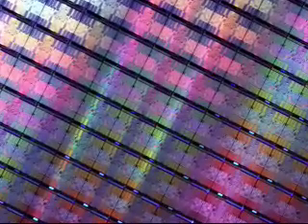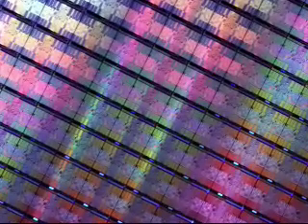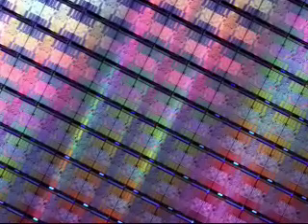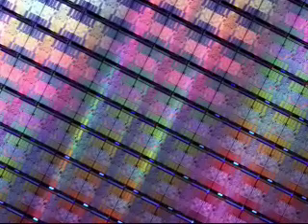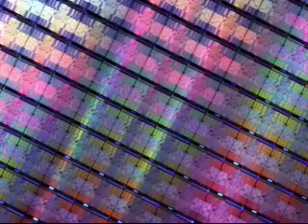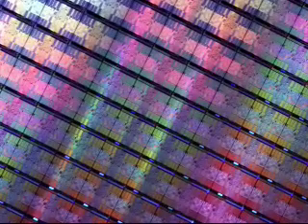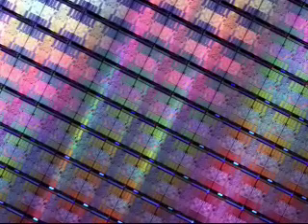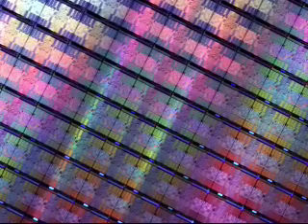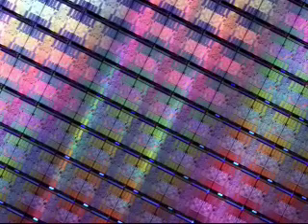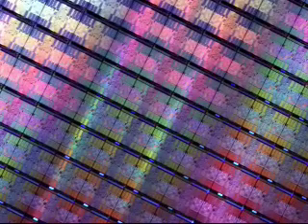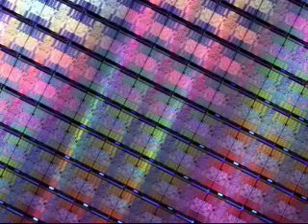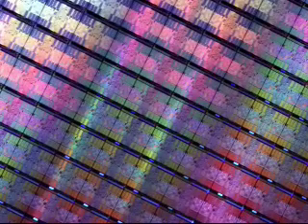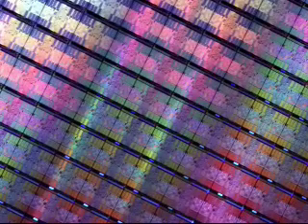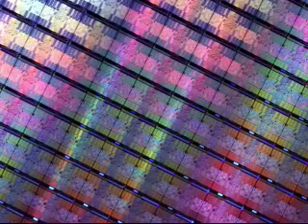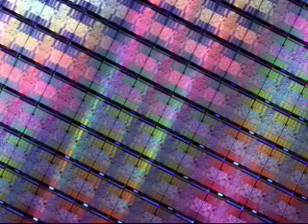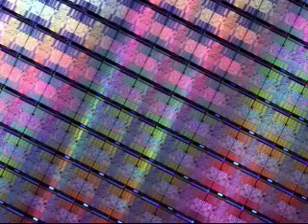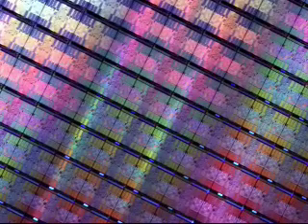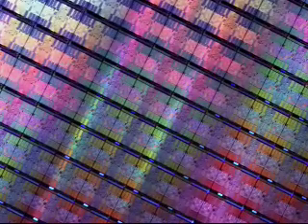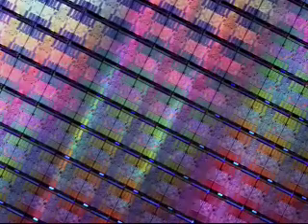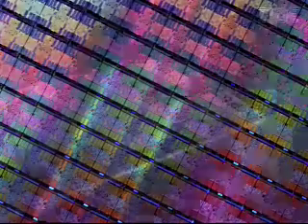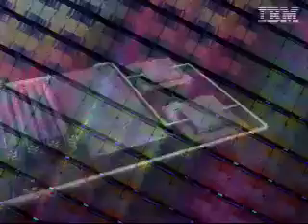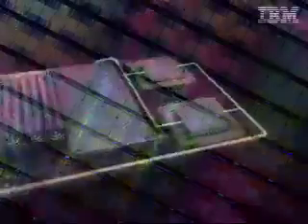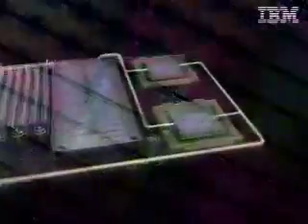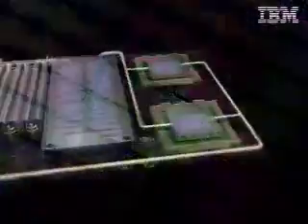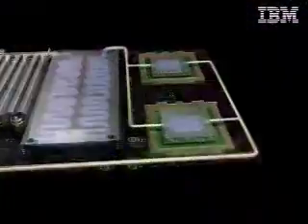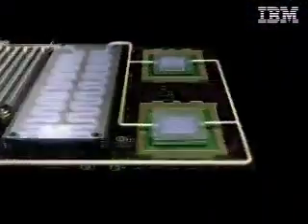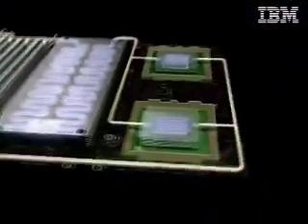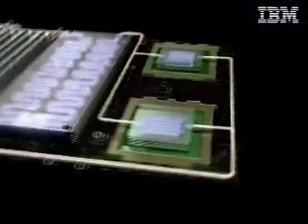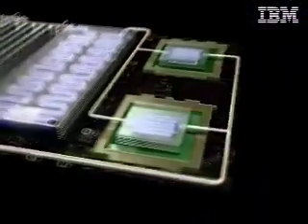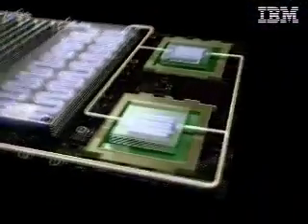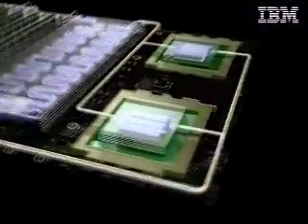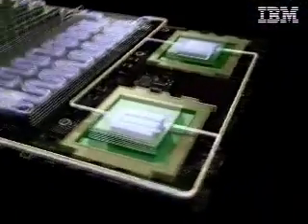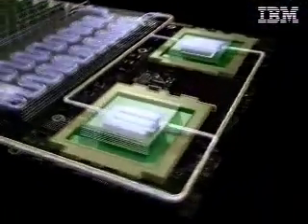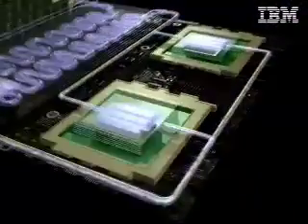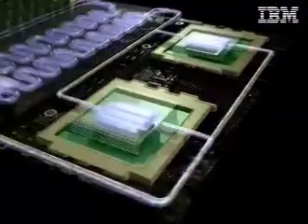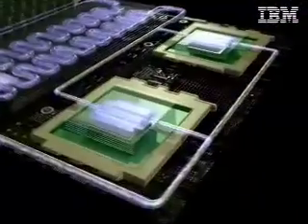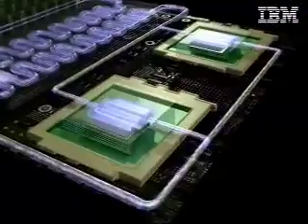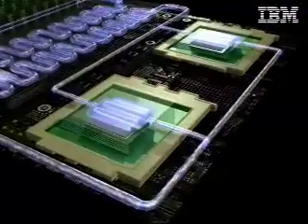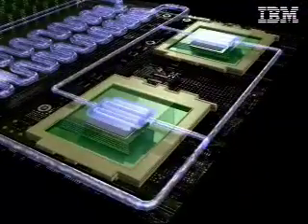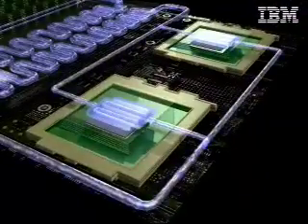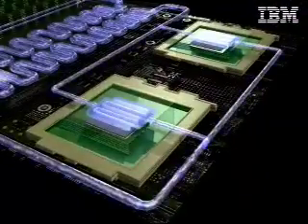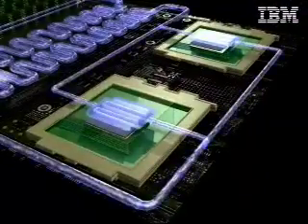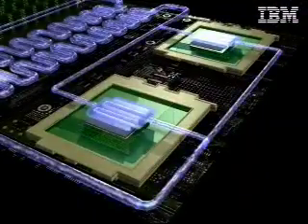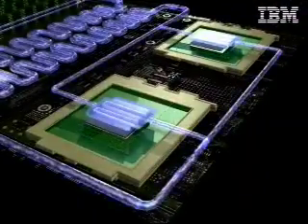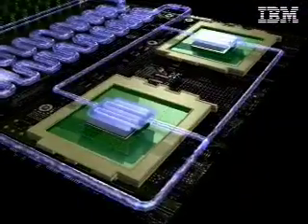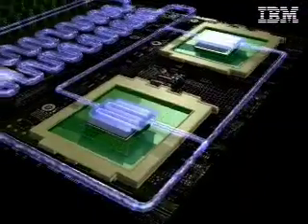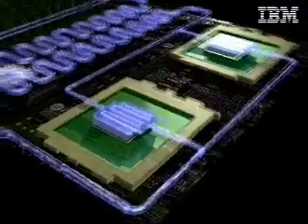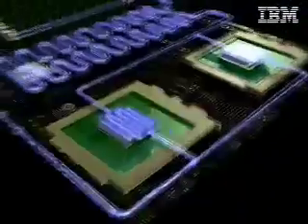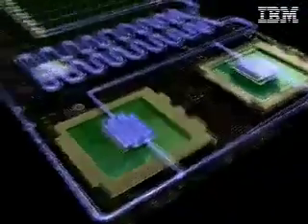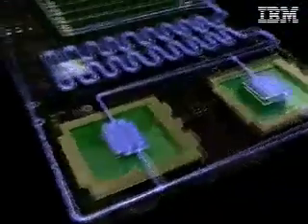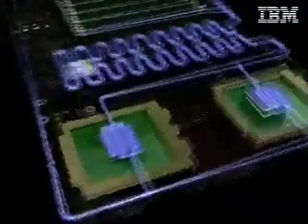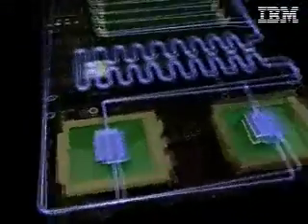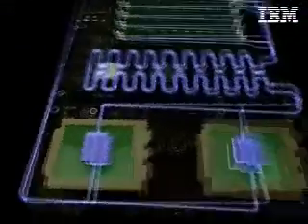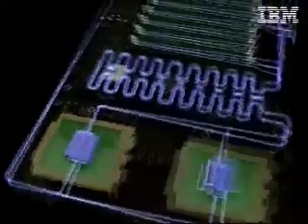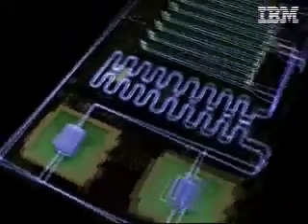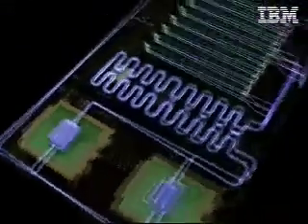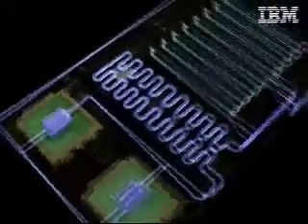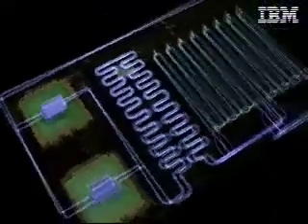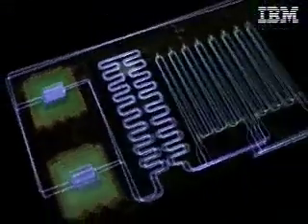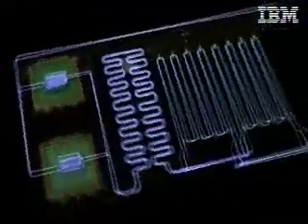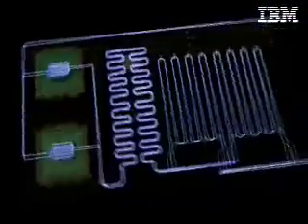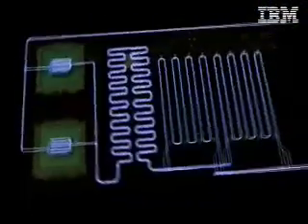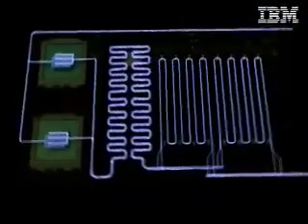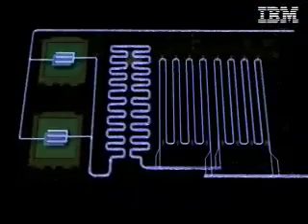Second, it uses an innovative technology that brings water almost all the way to the chip — the most advanced water cooling of its kind.